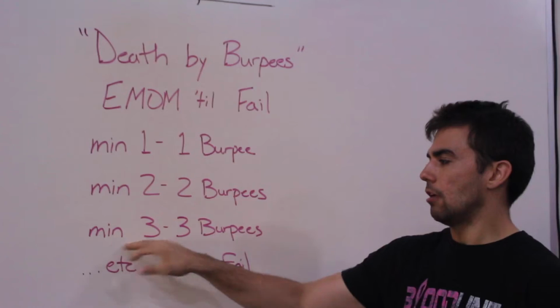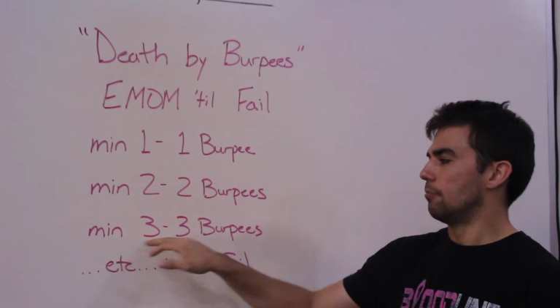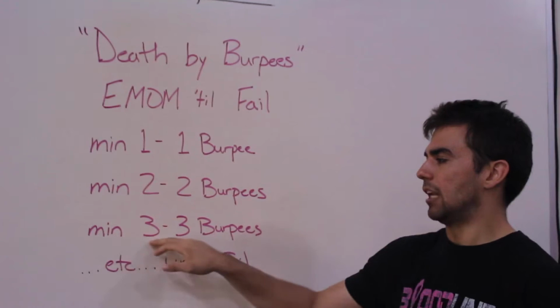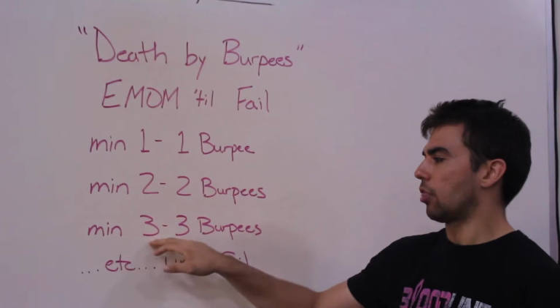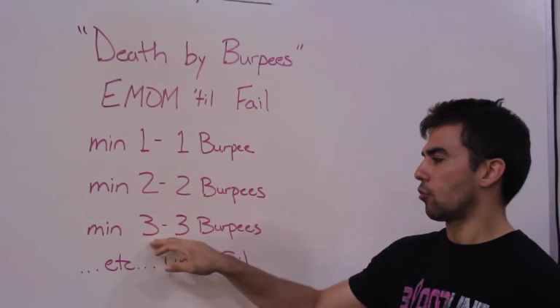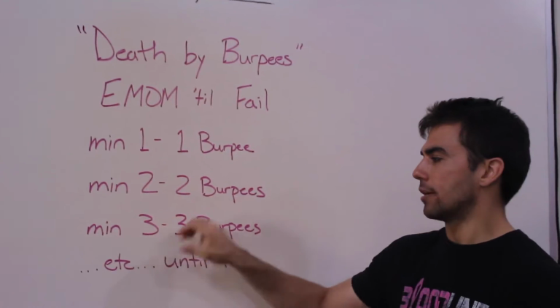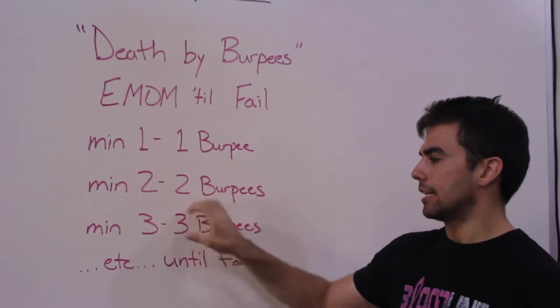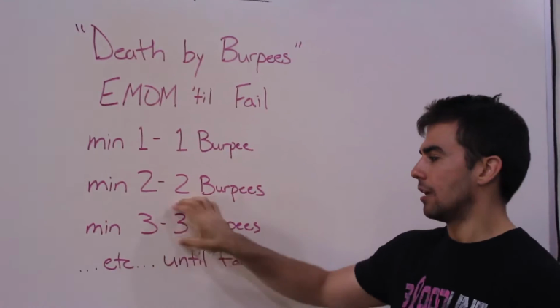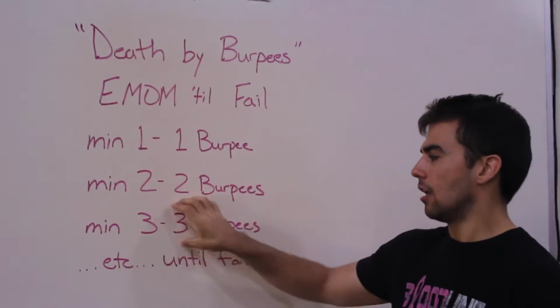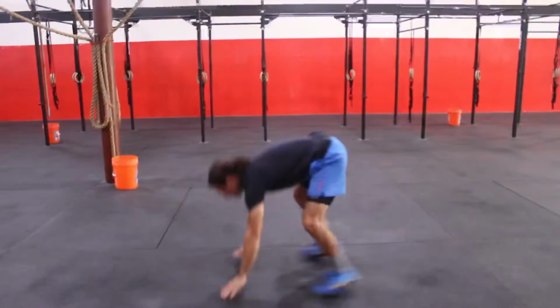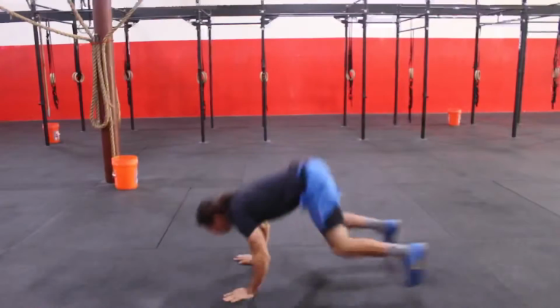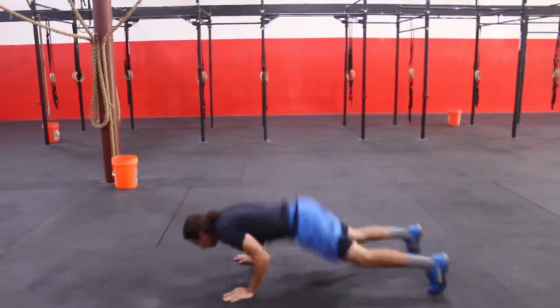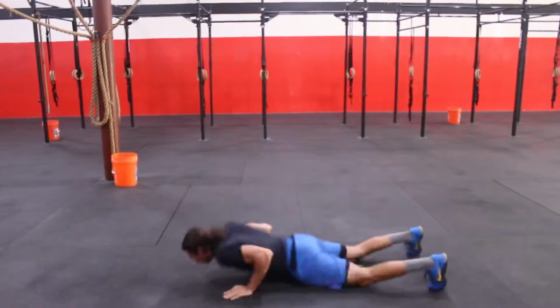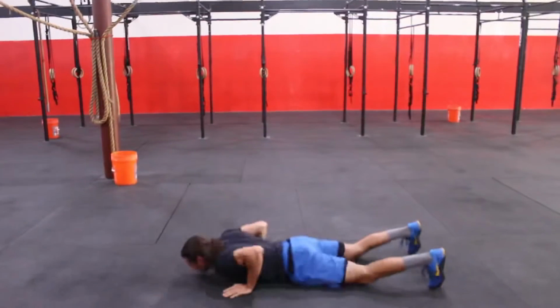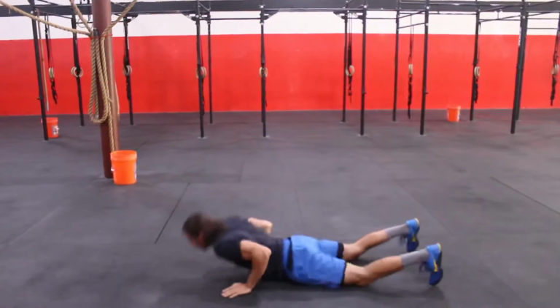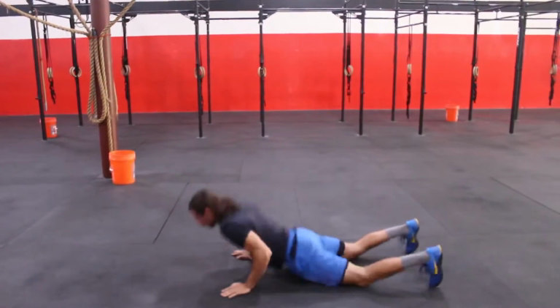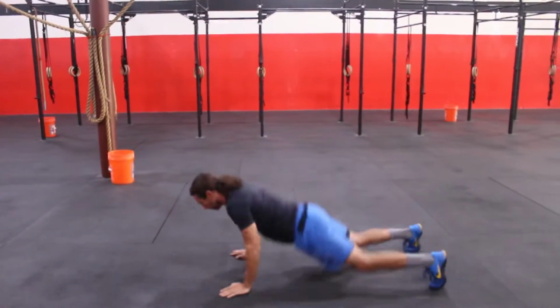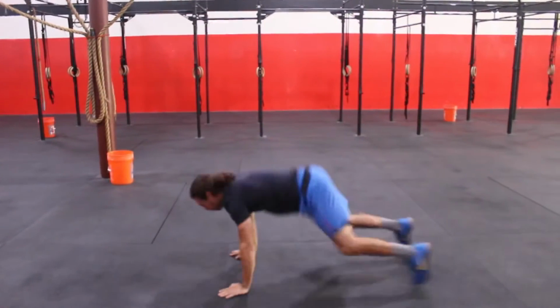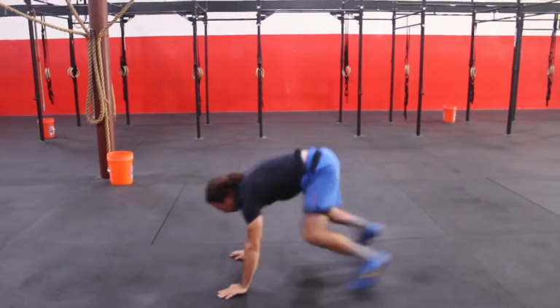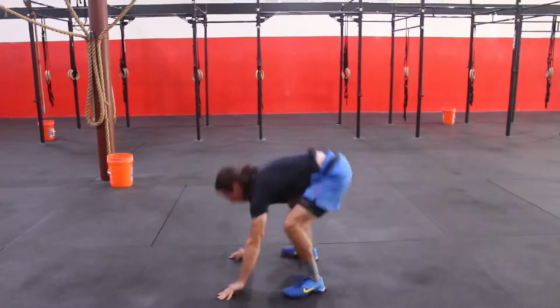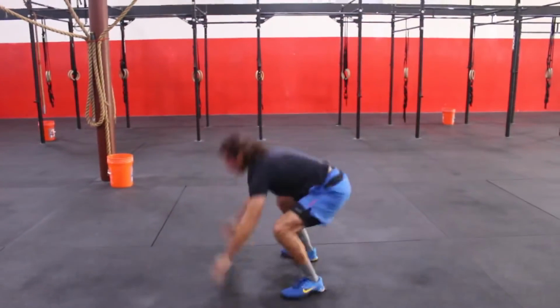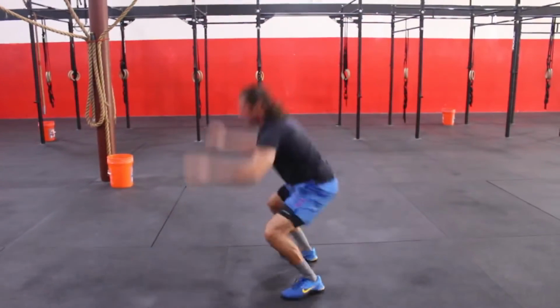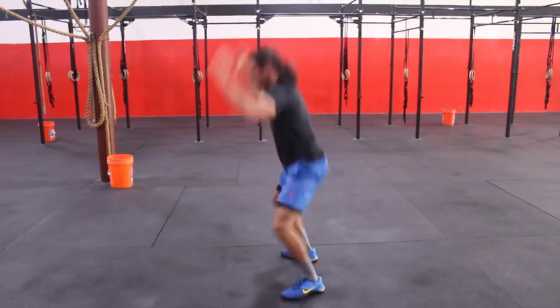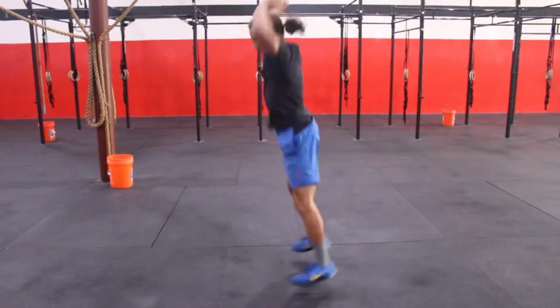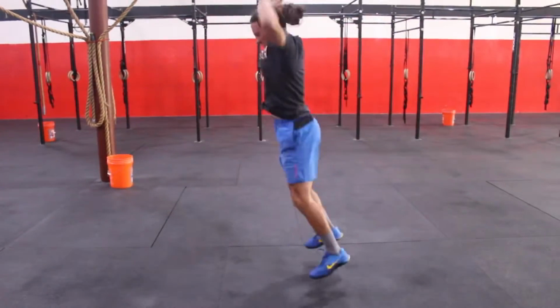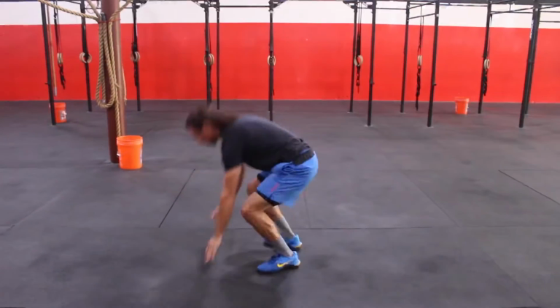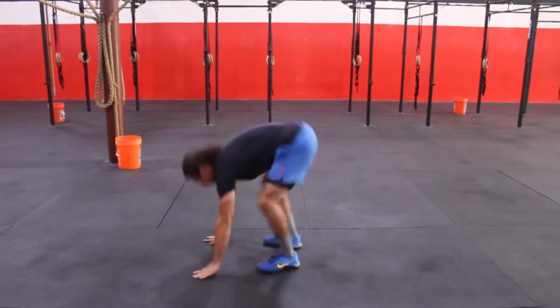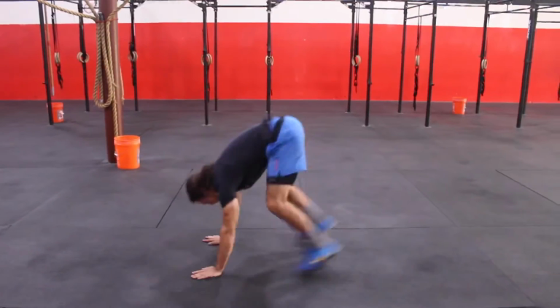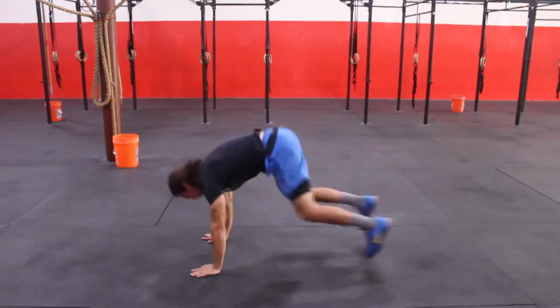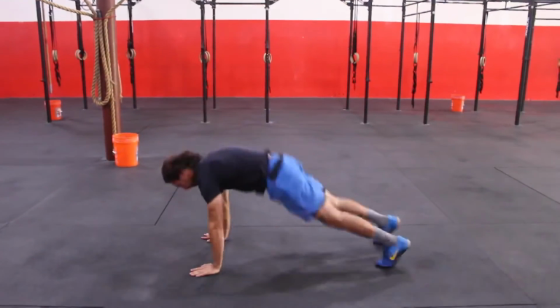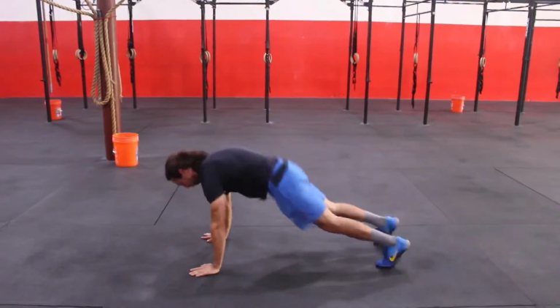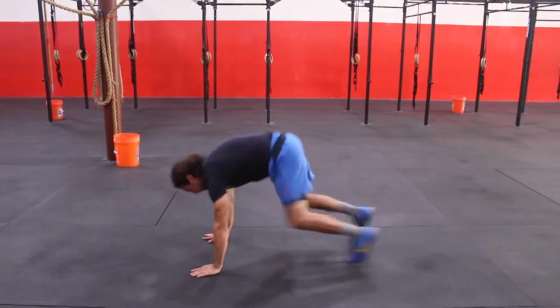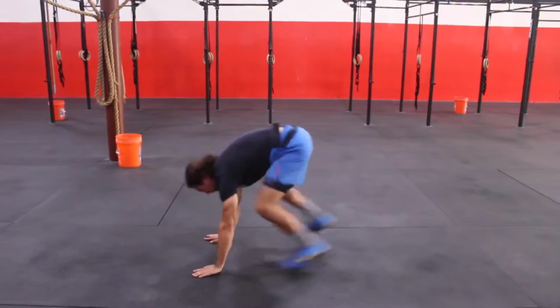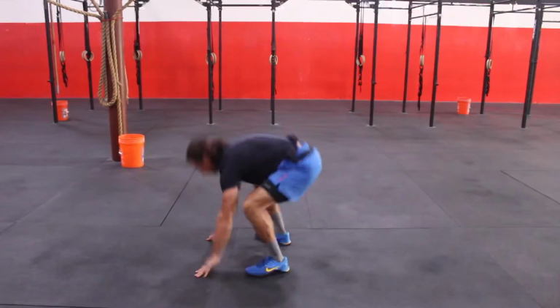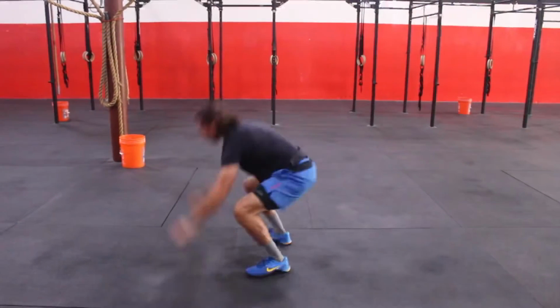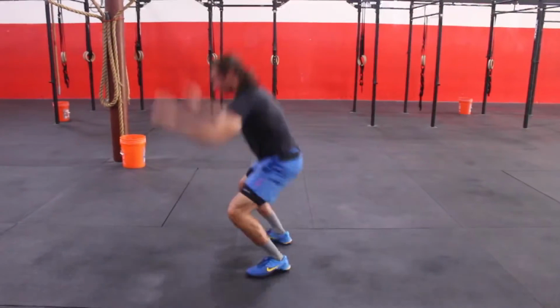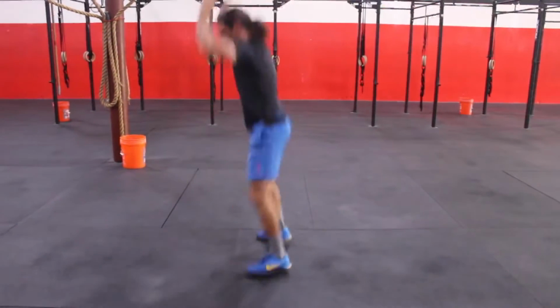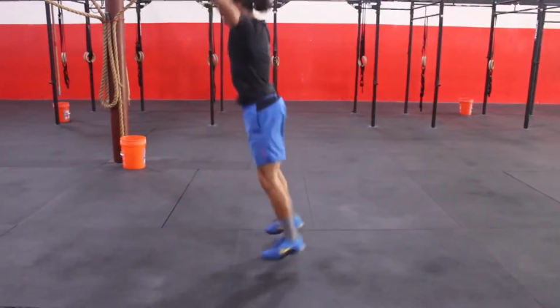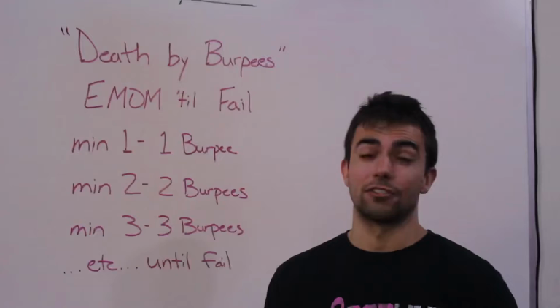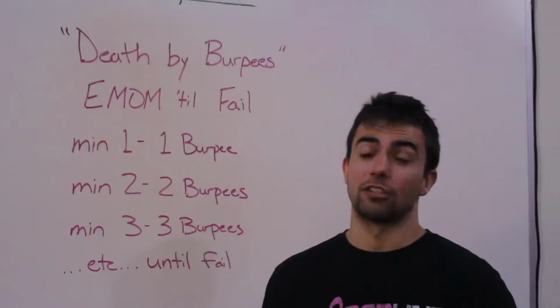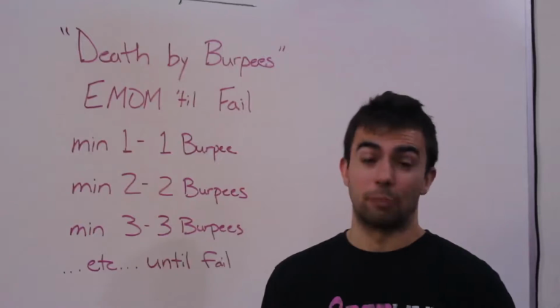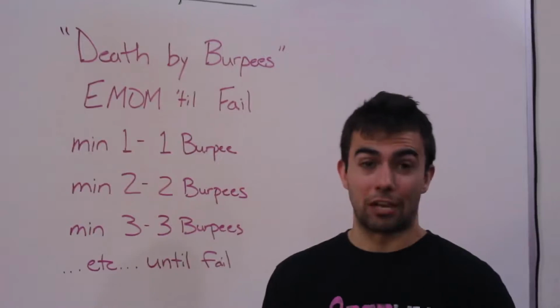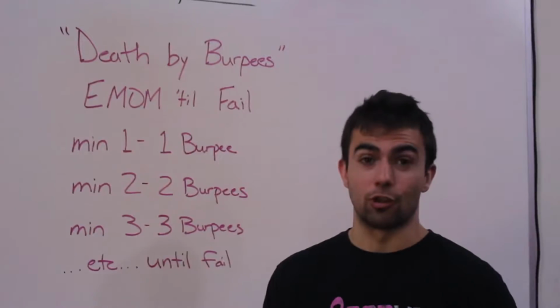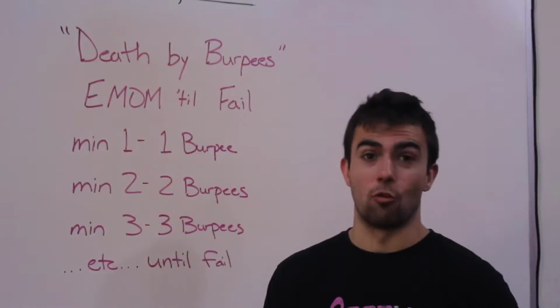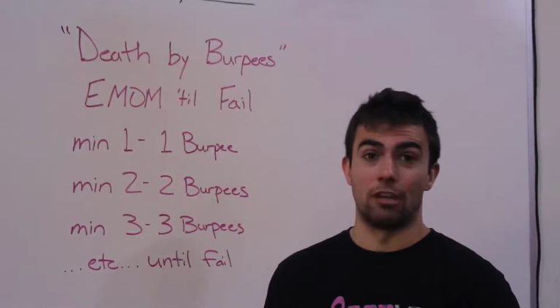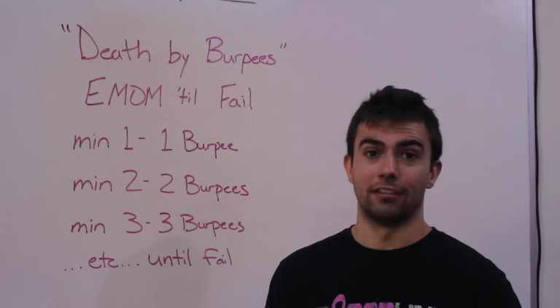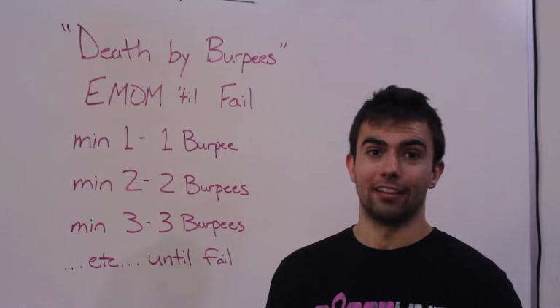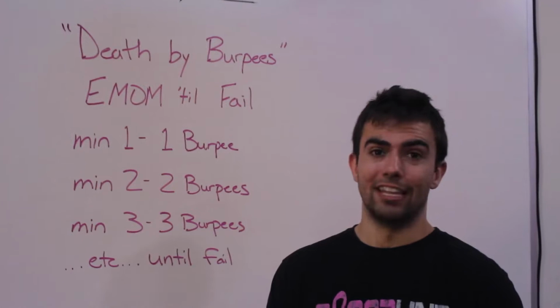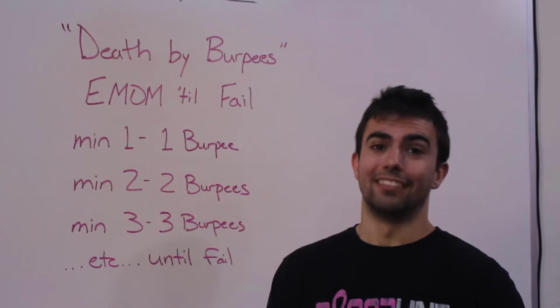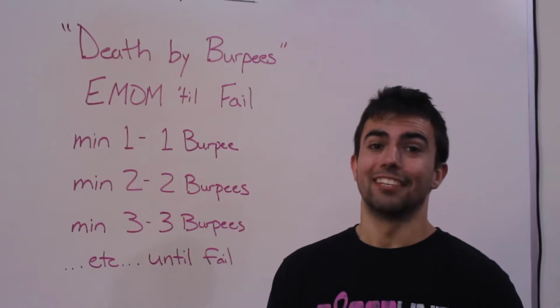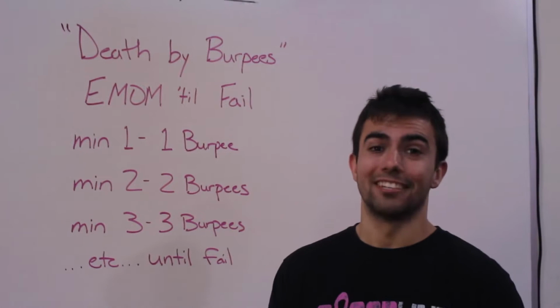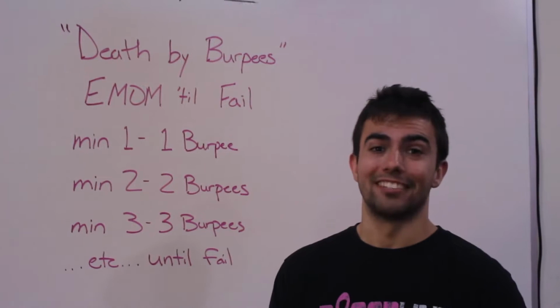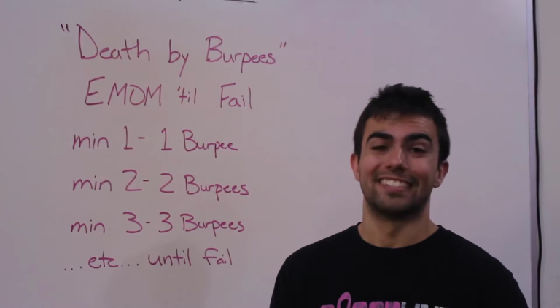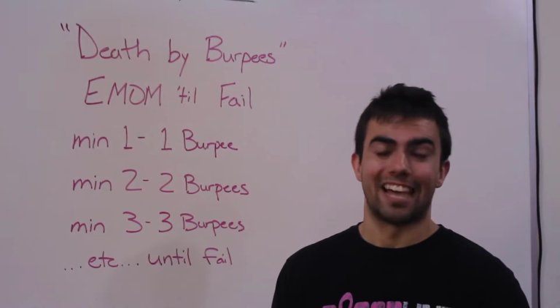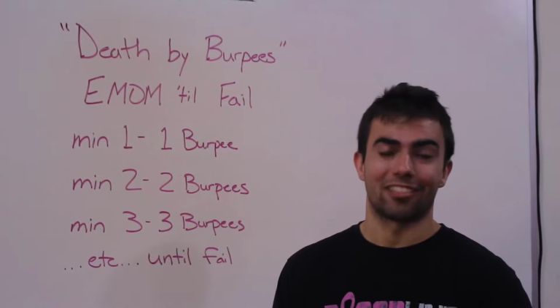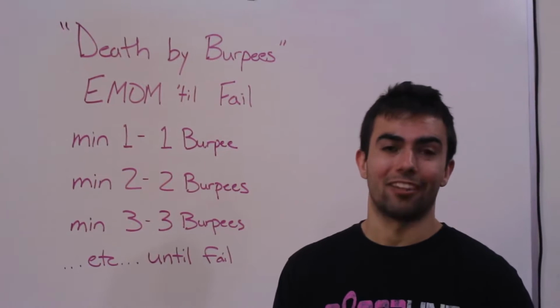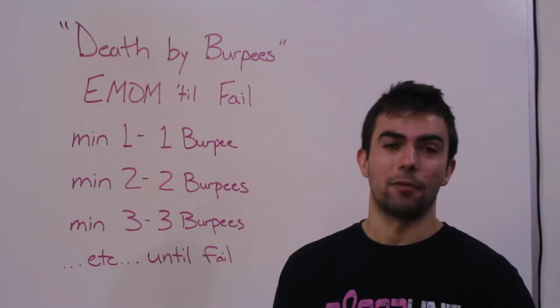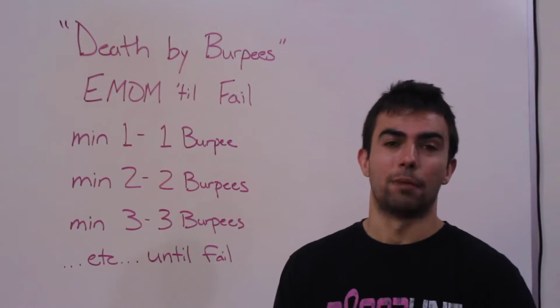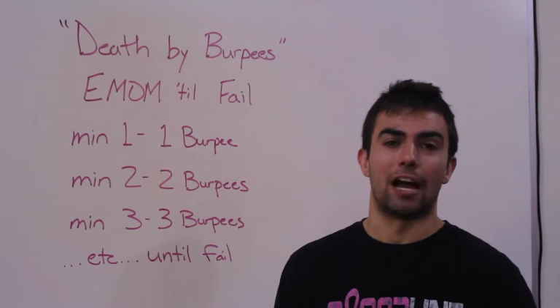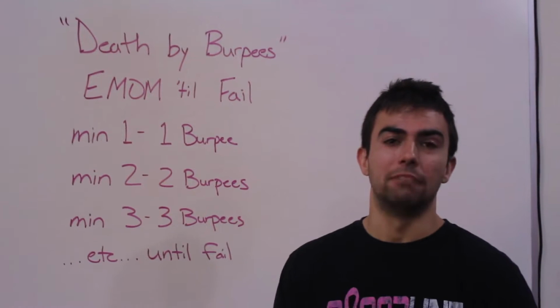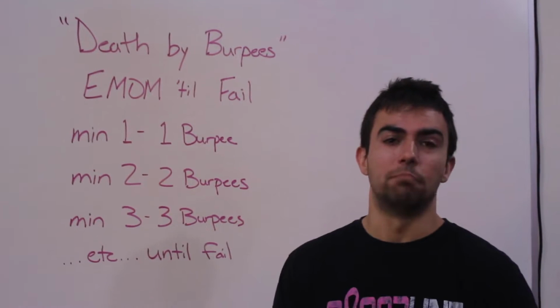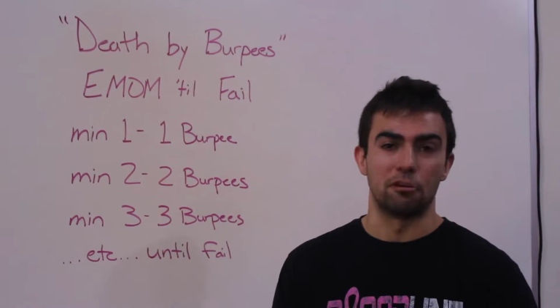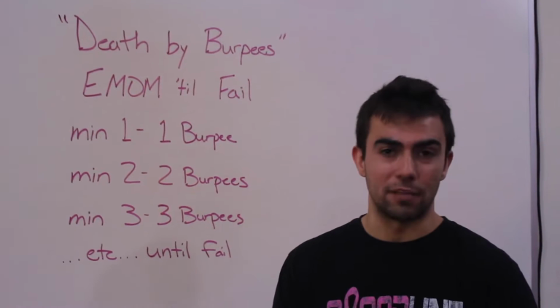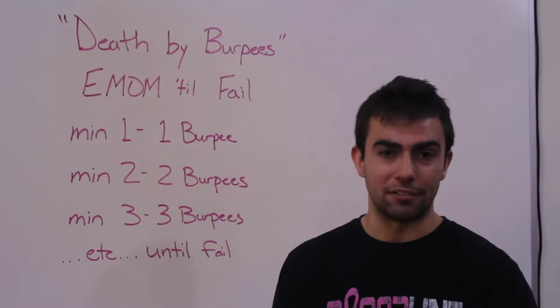Hey everybody, your bodyweight workout for Friday April 10th is as follows. This is a special one — this is death by burpees.